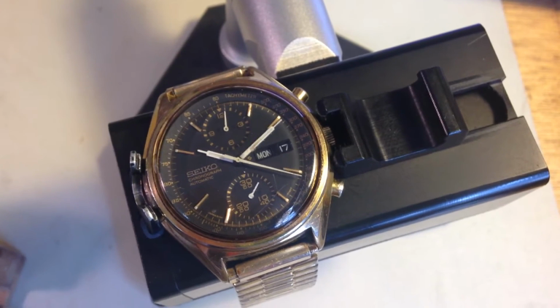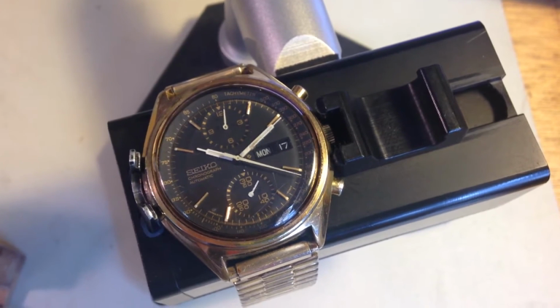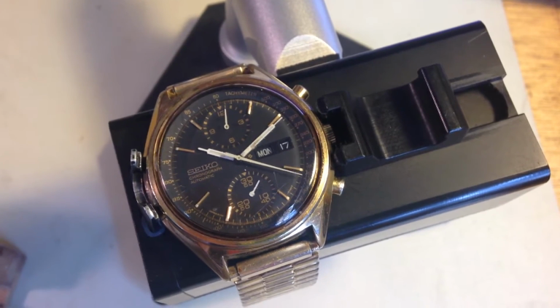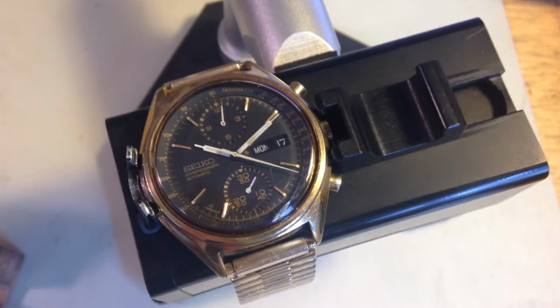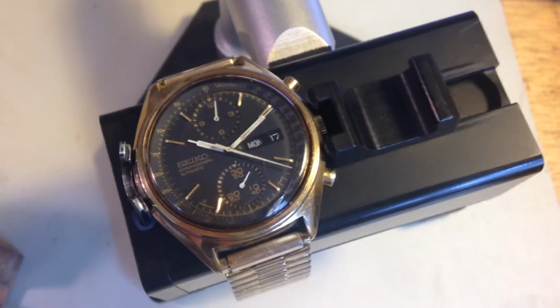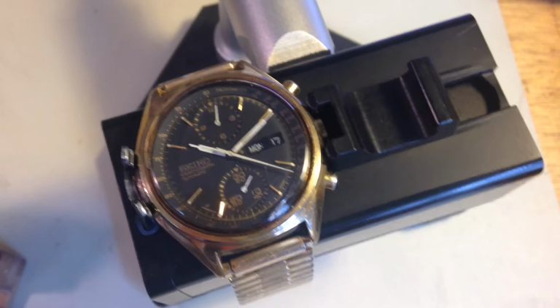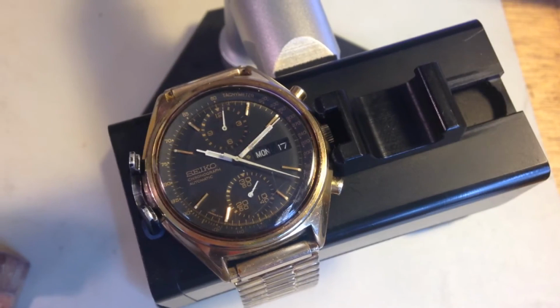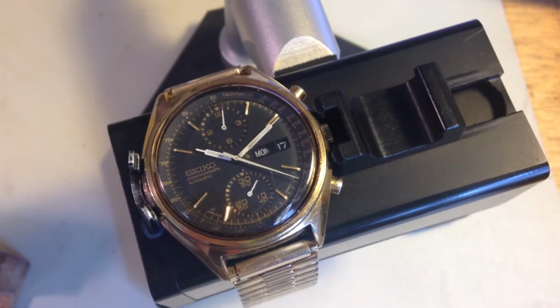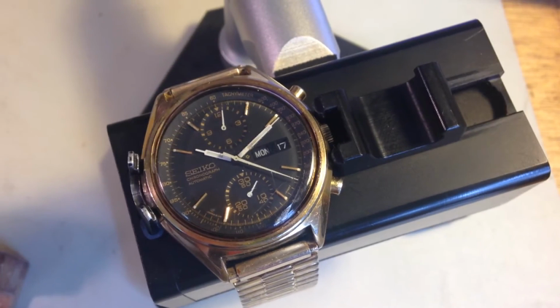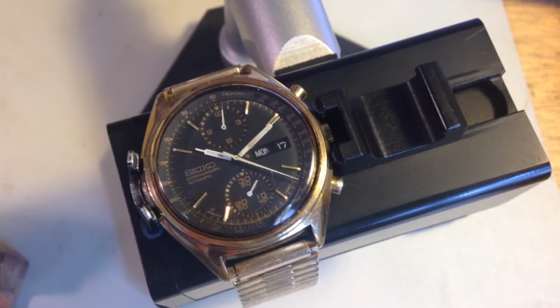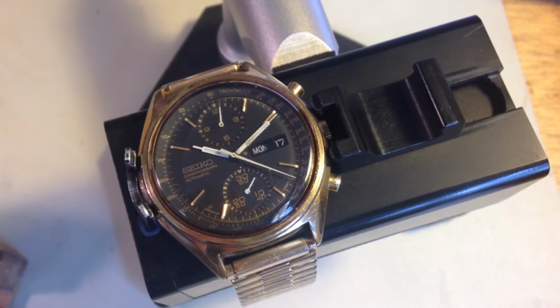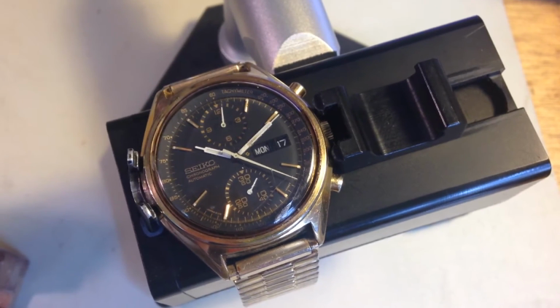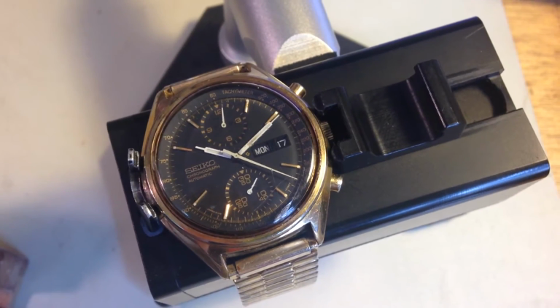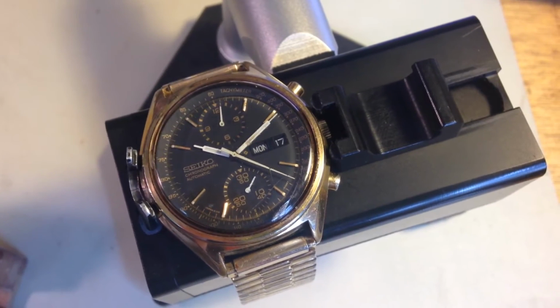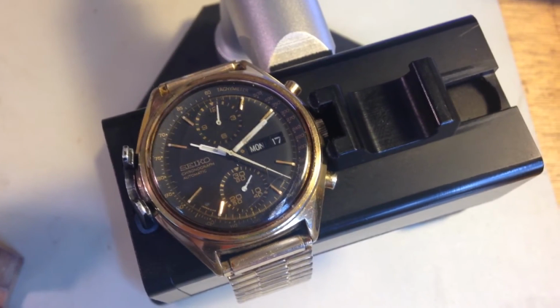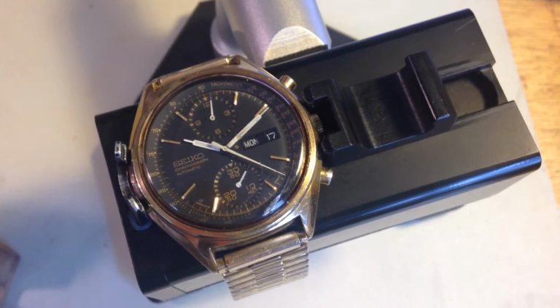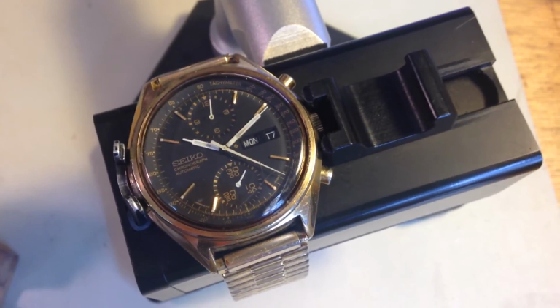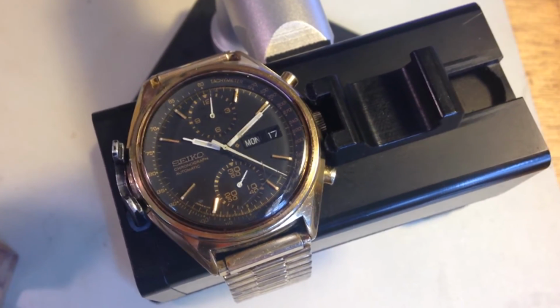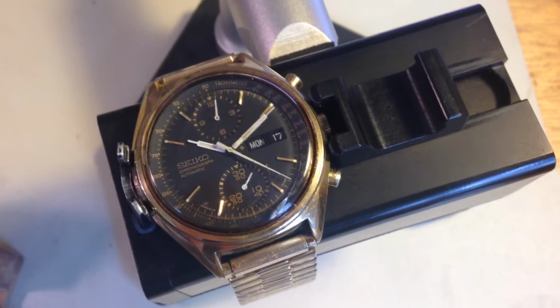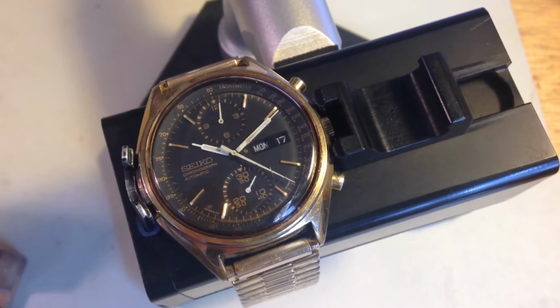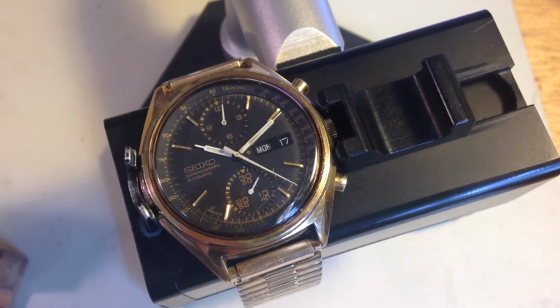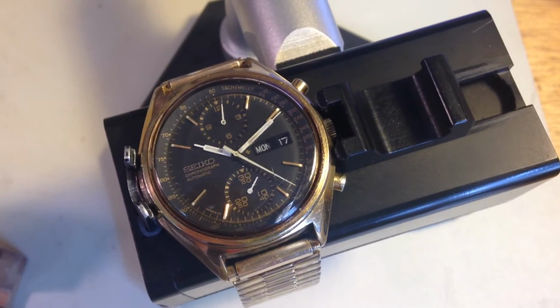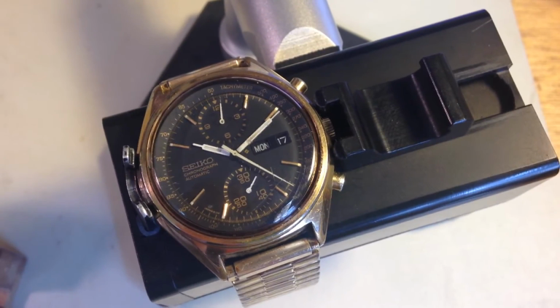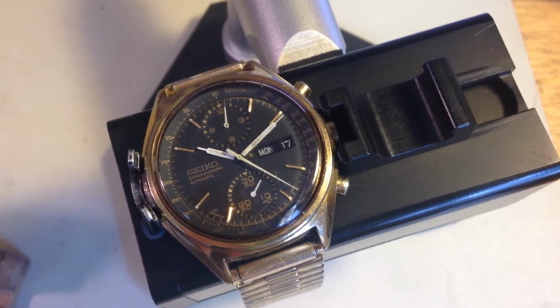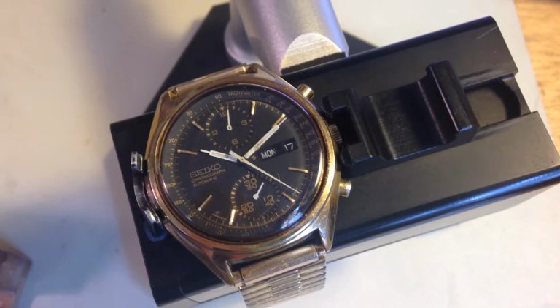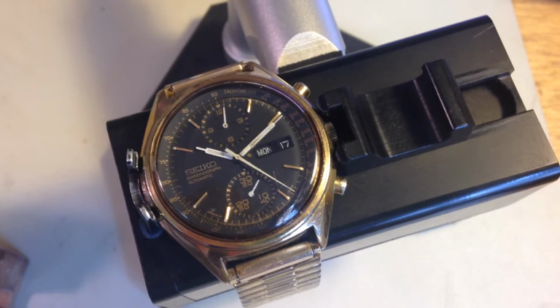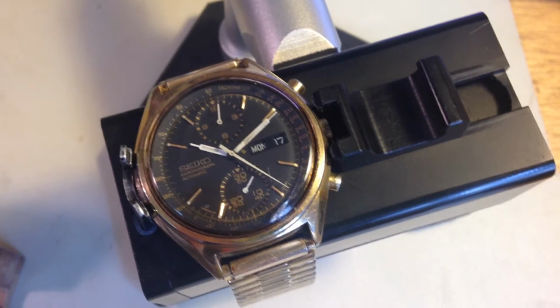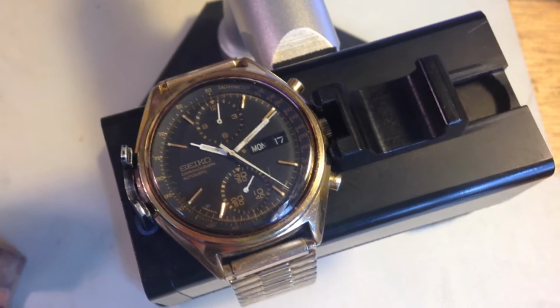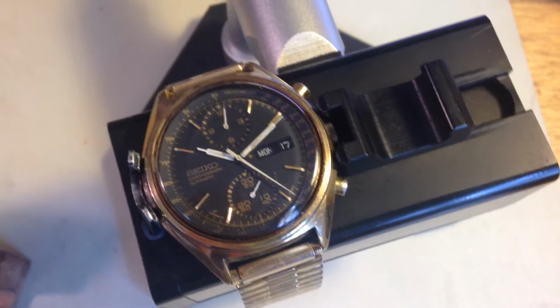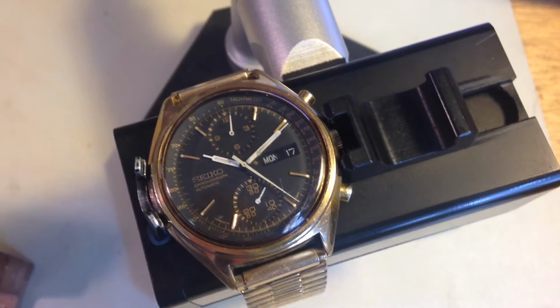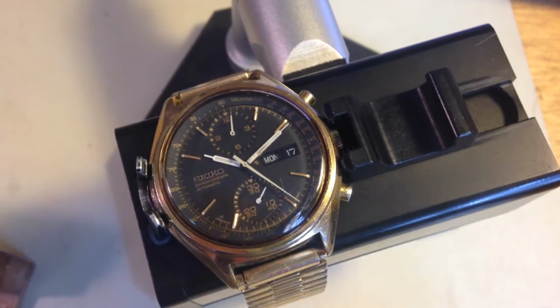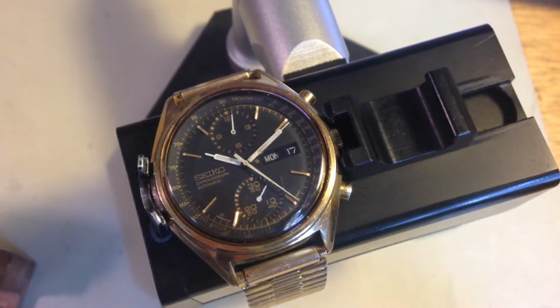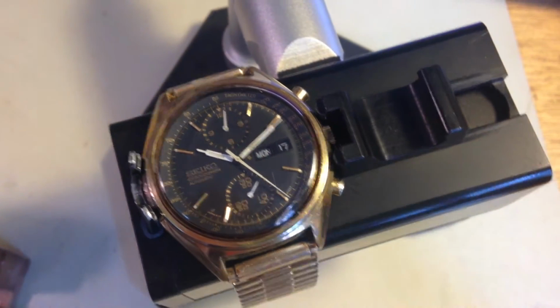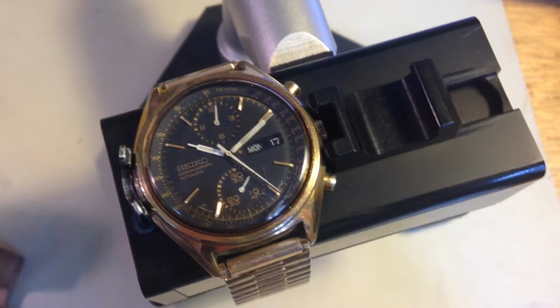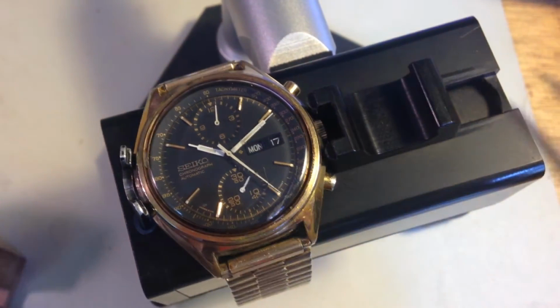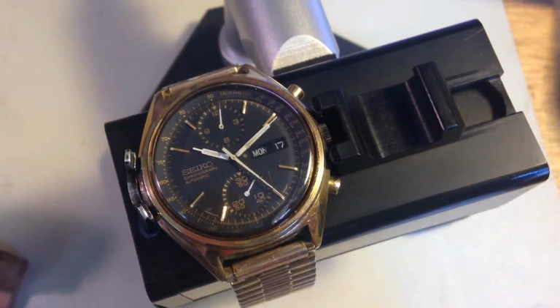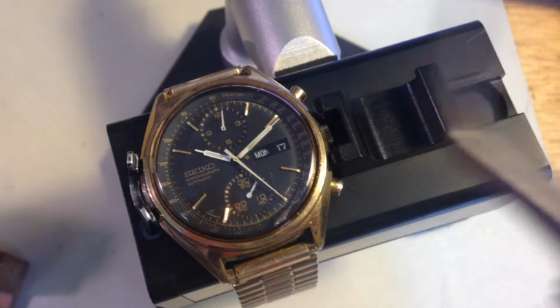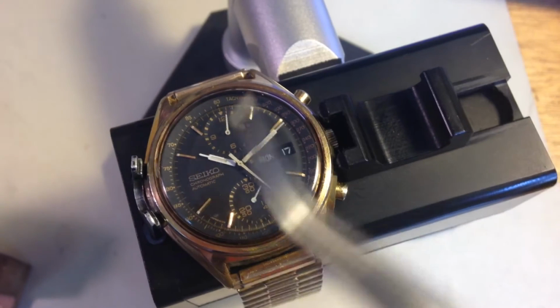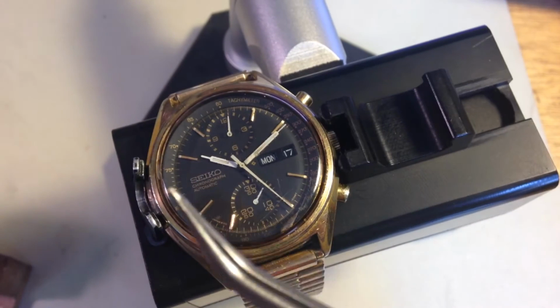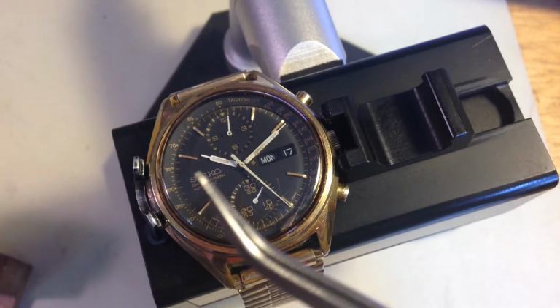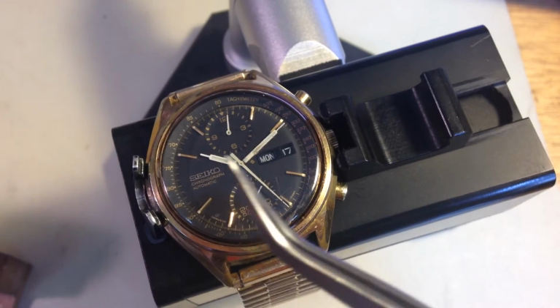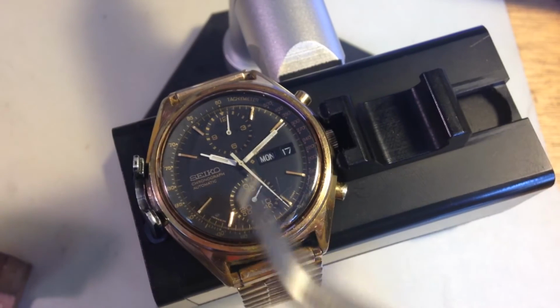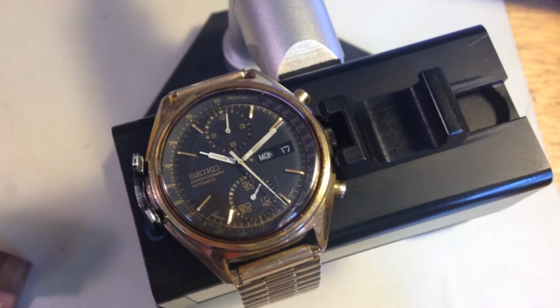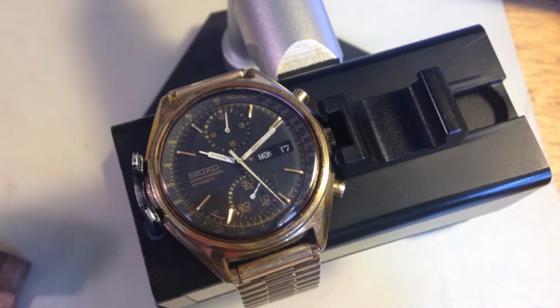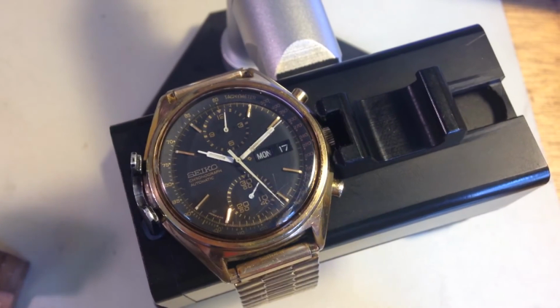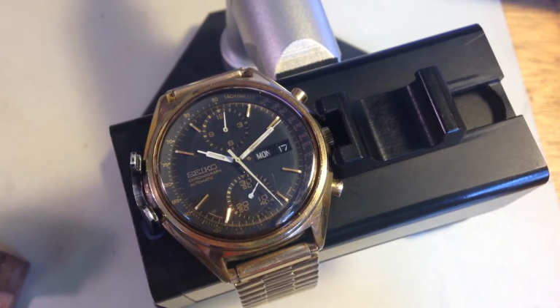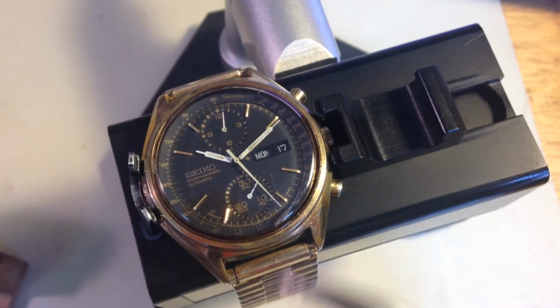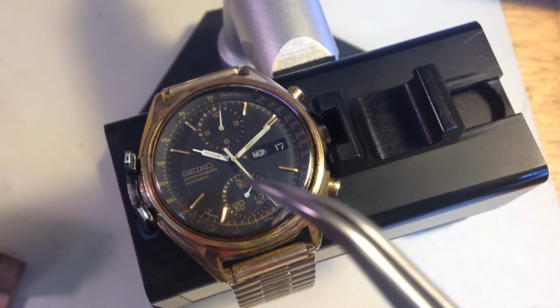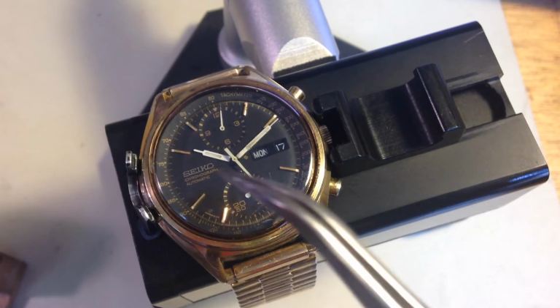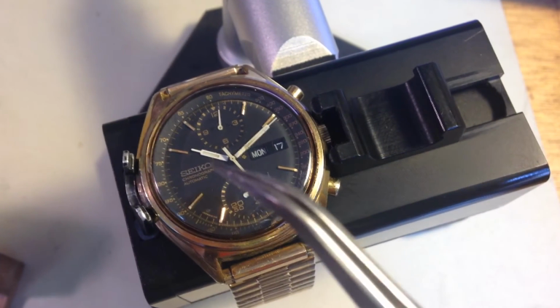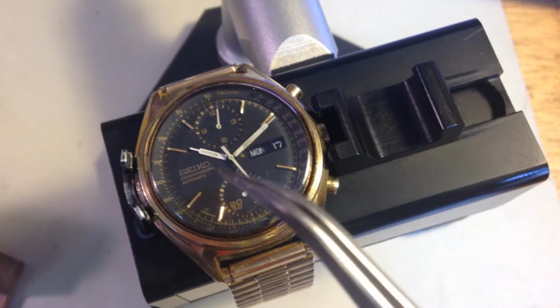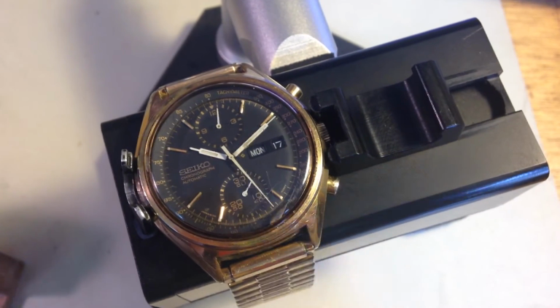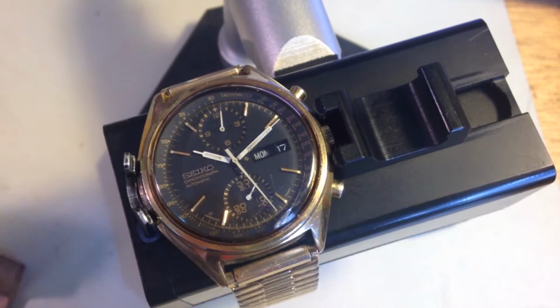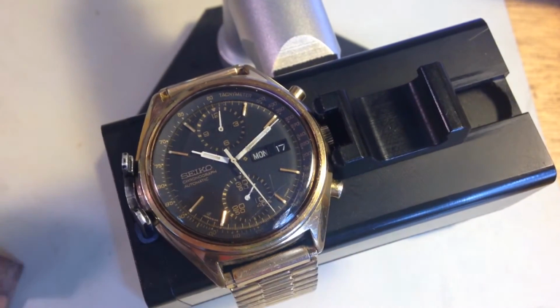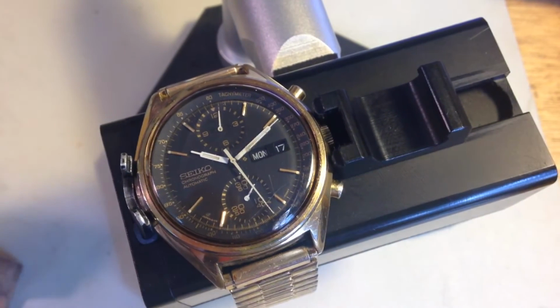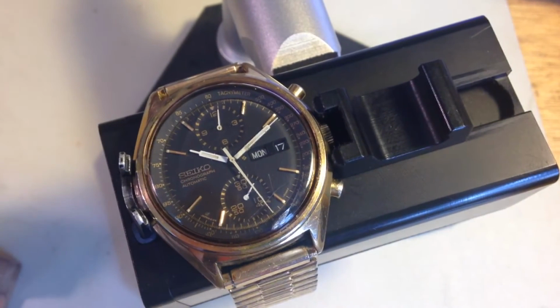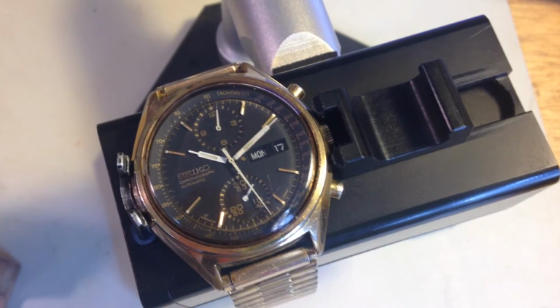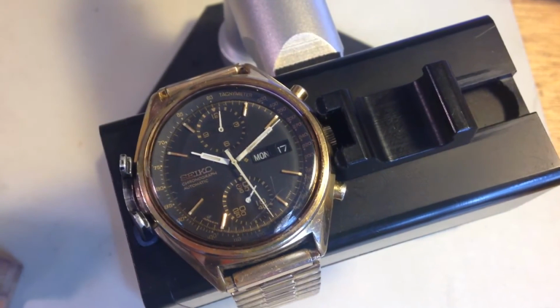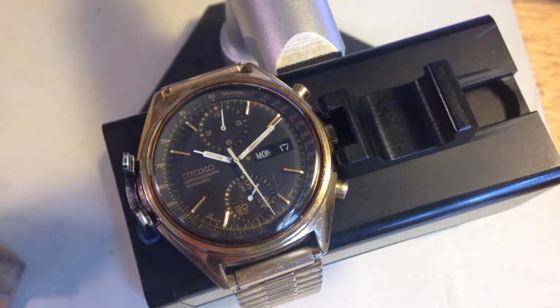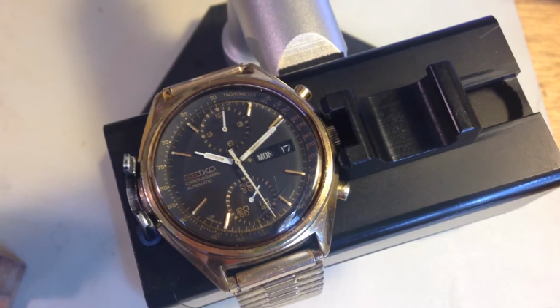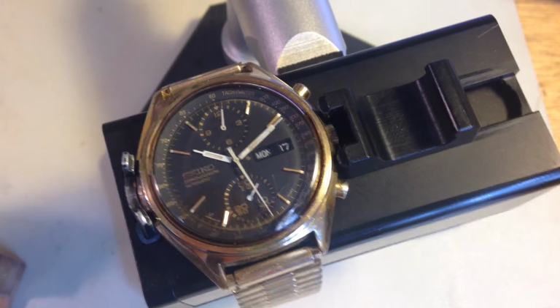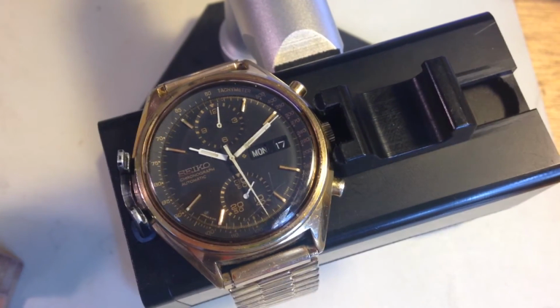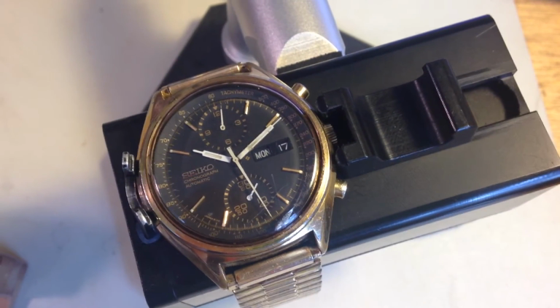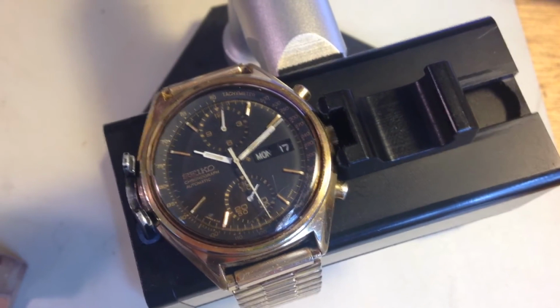Most people like the regular panda with the stainless case and the black and white dial. I actually think these golden ones are really cool, and again, I don't see them very often.